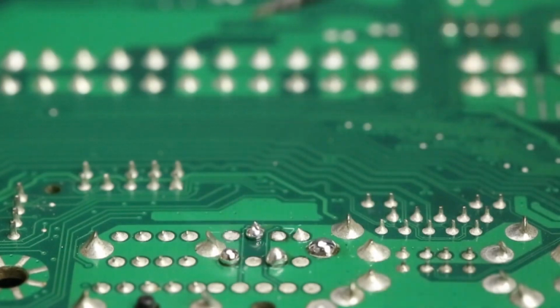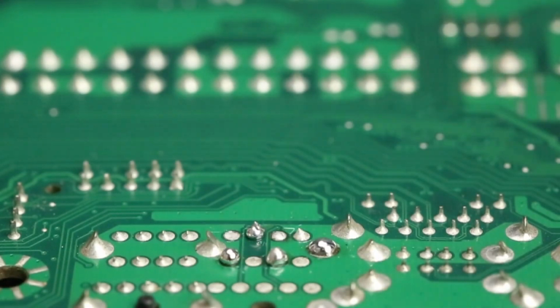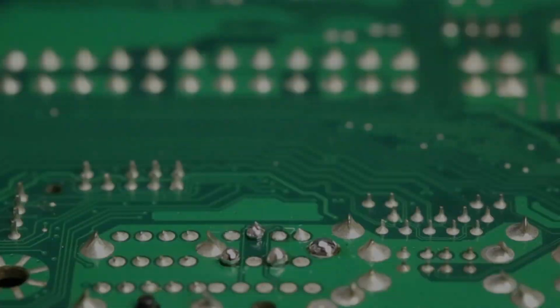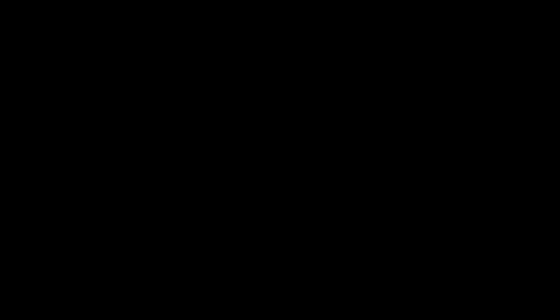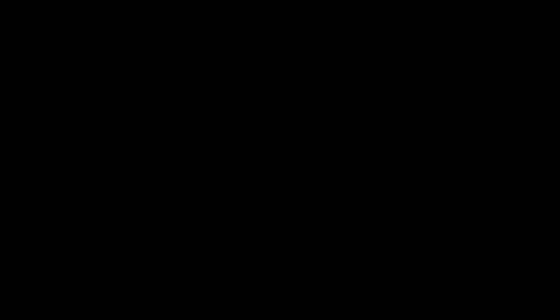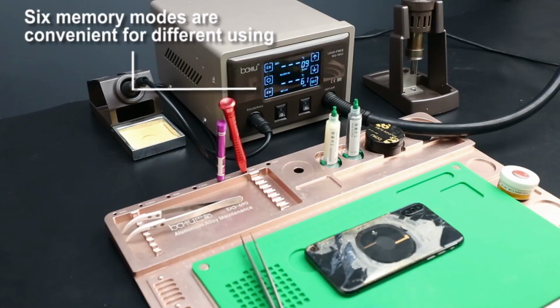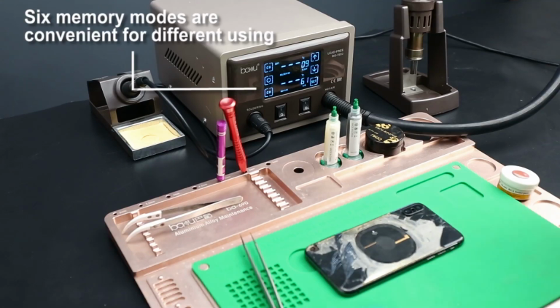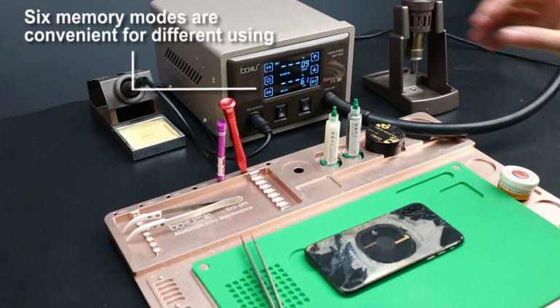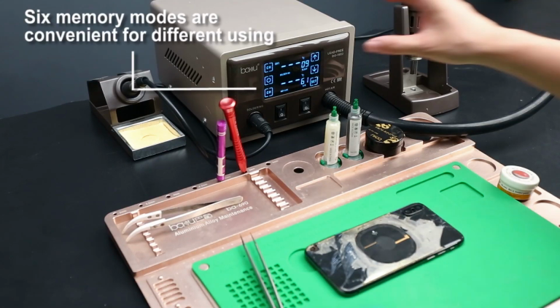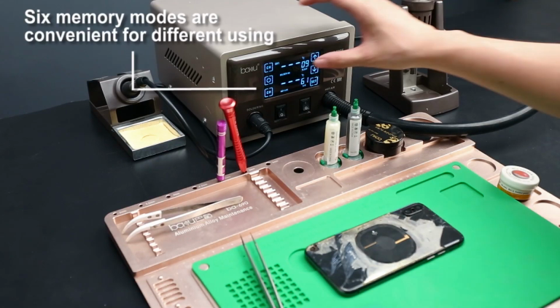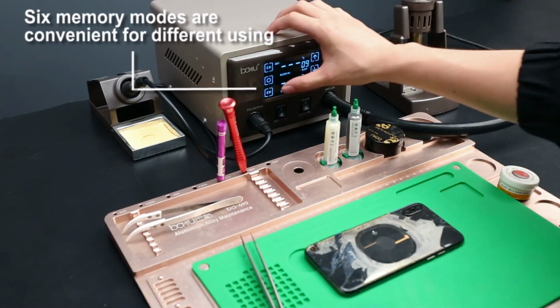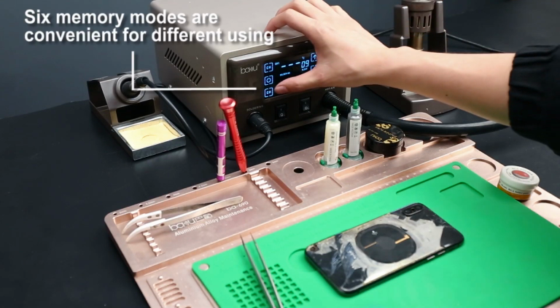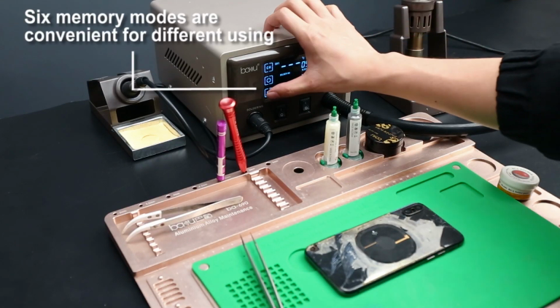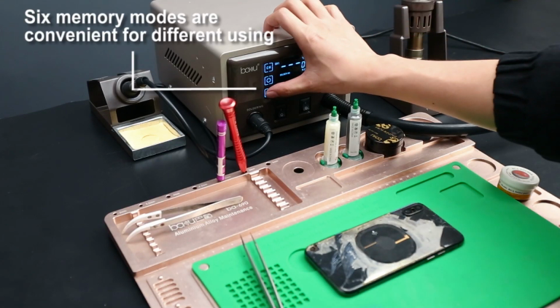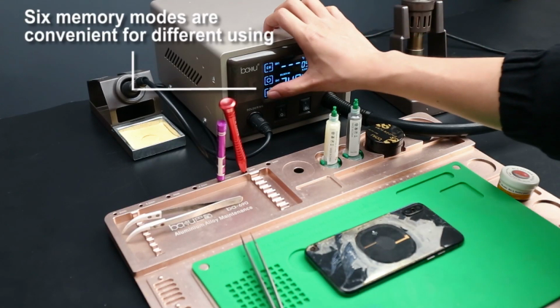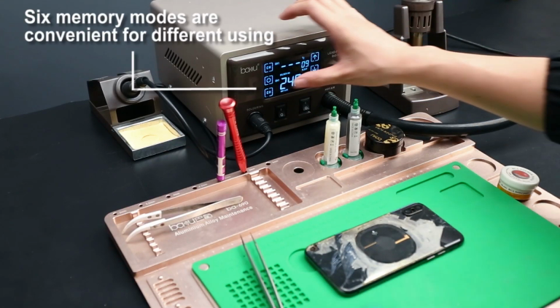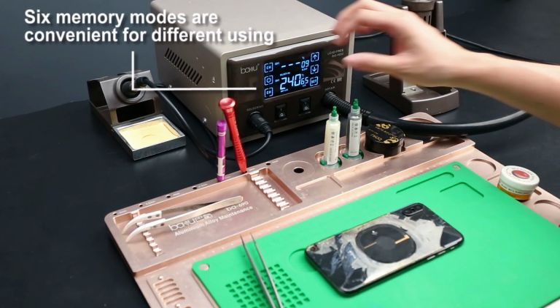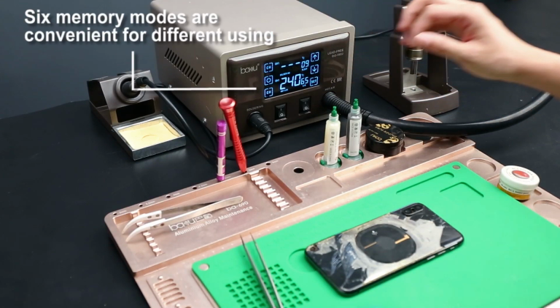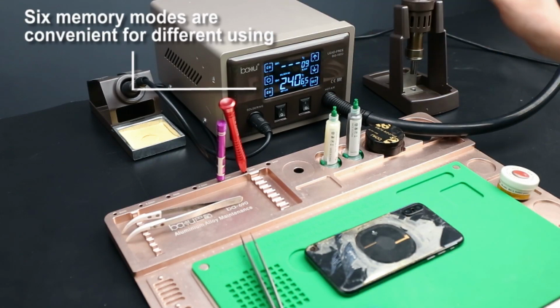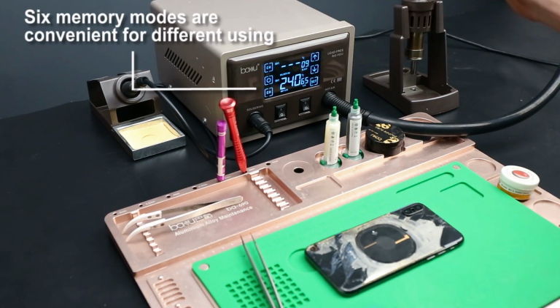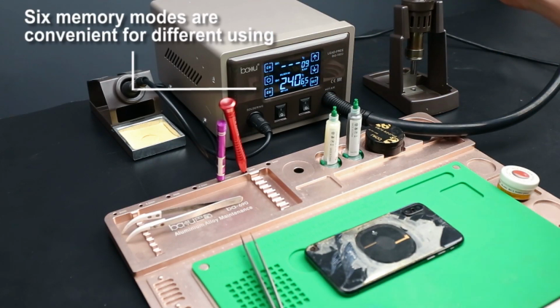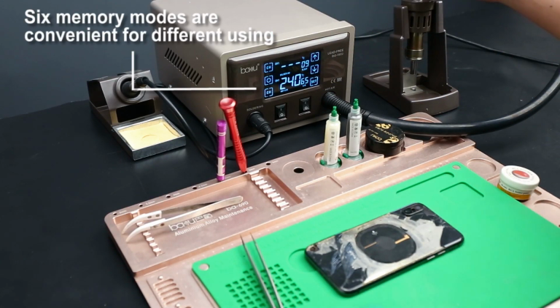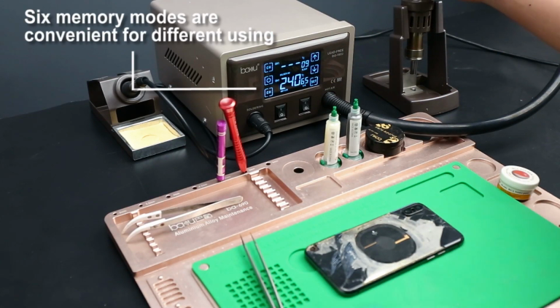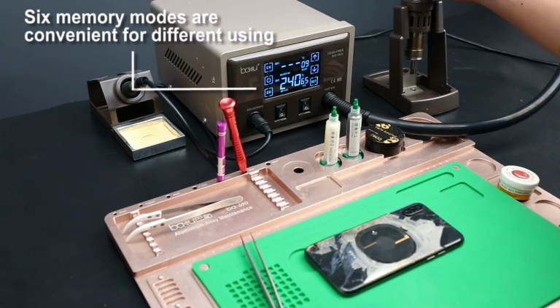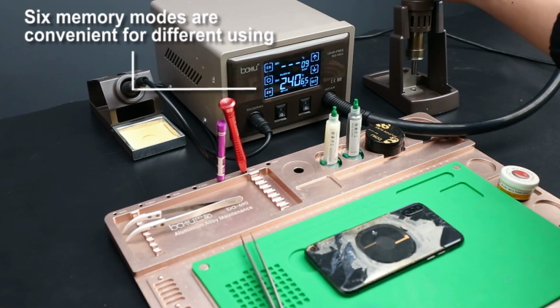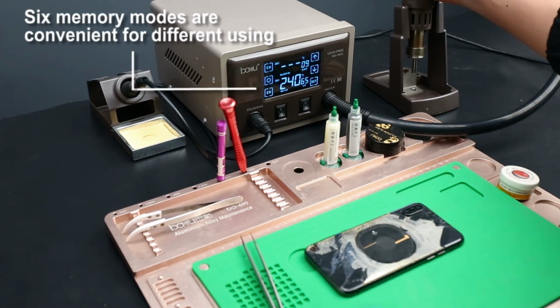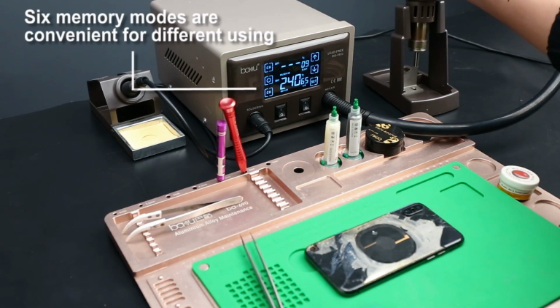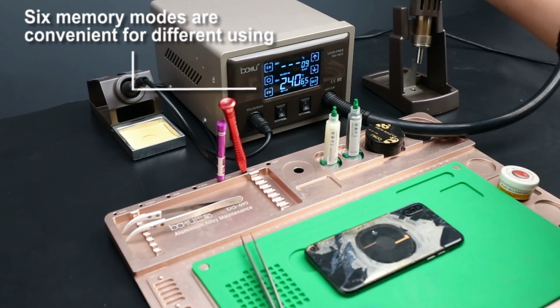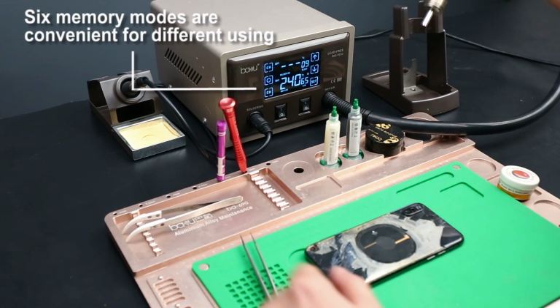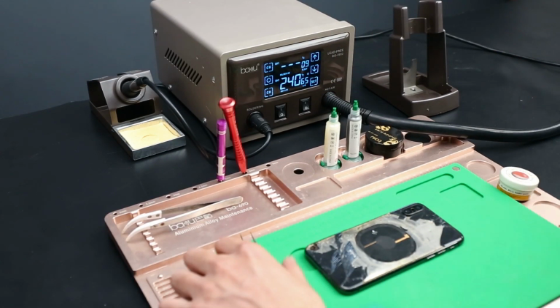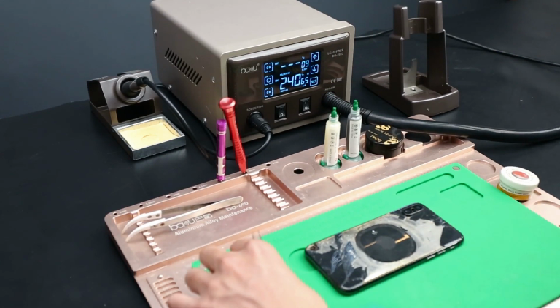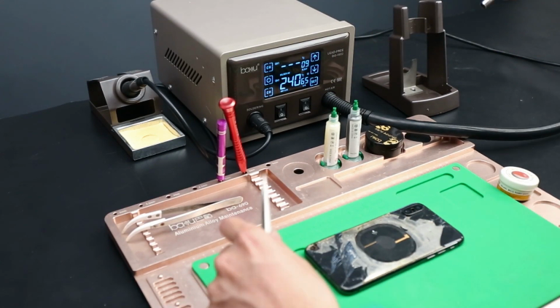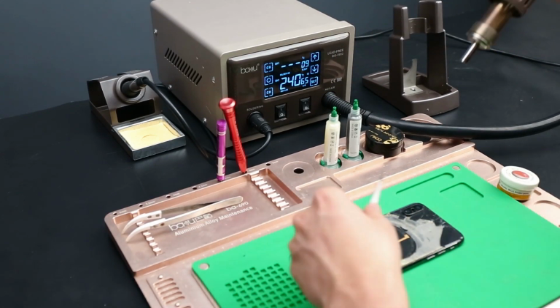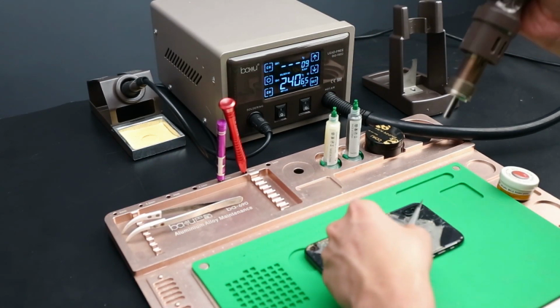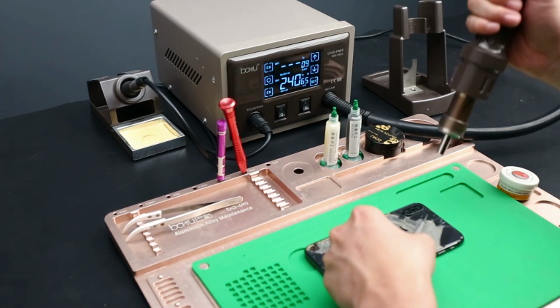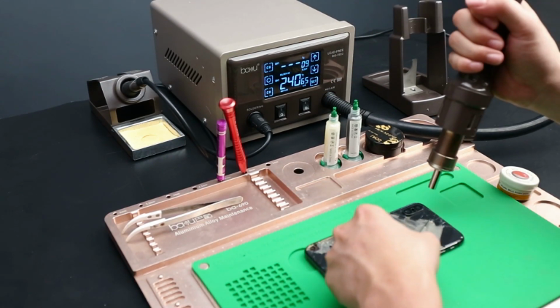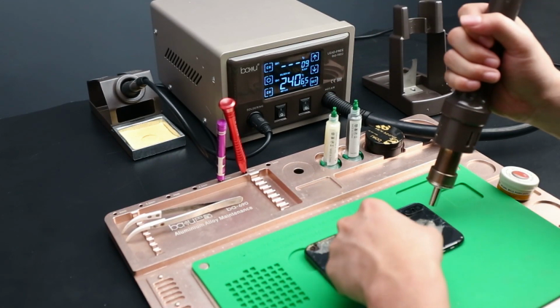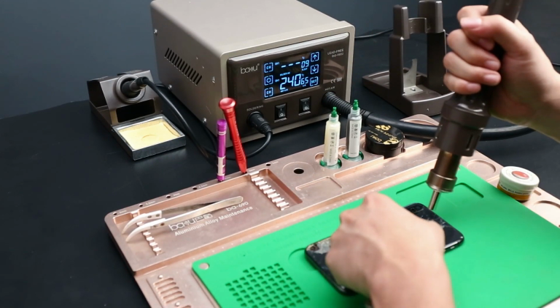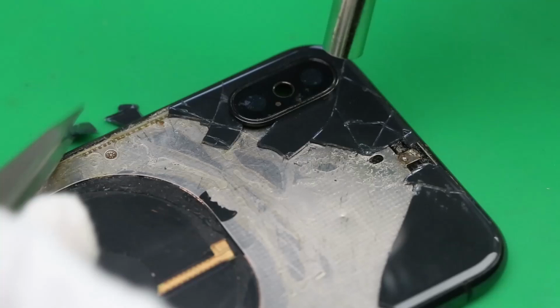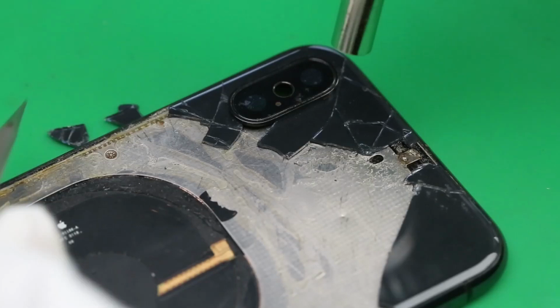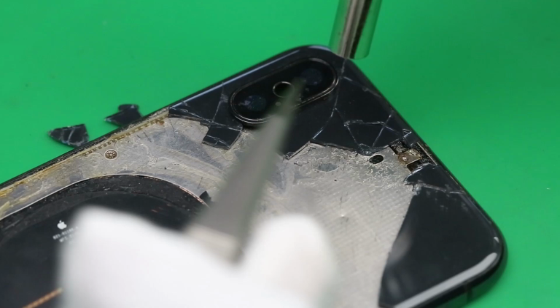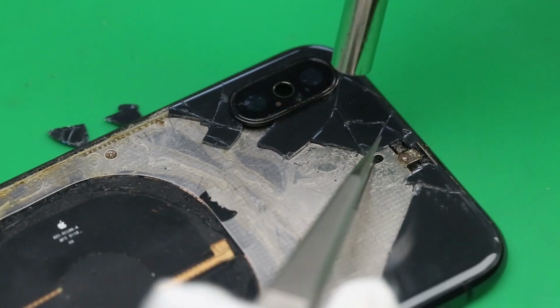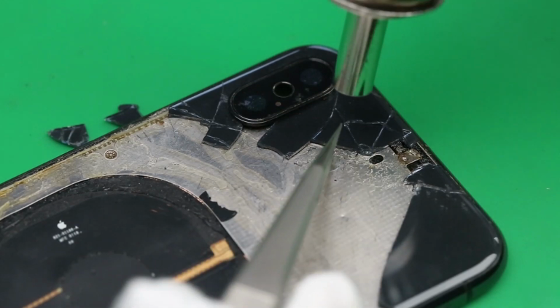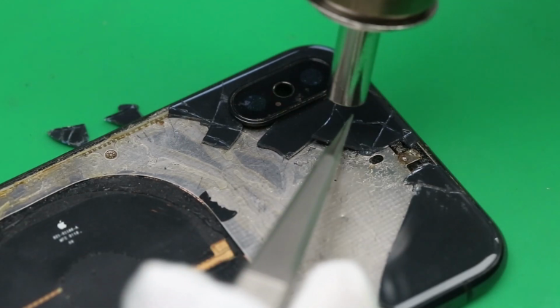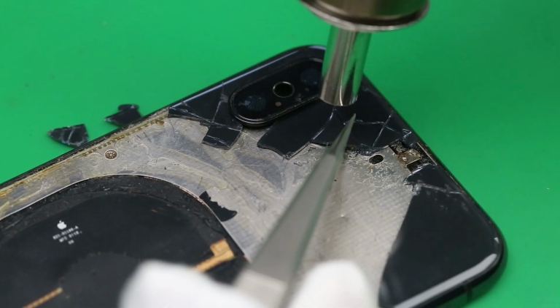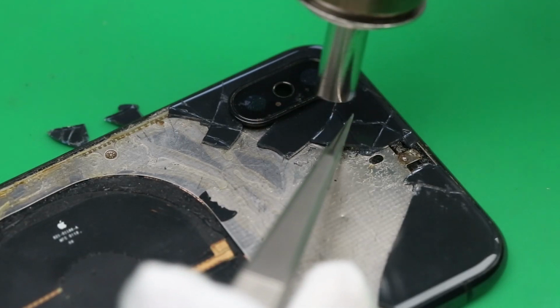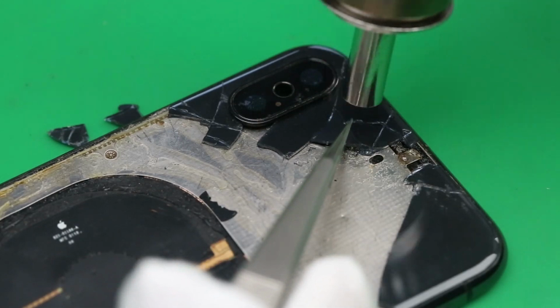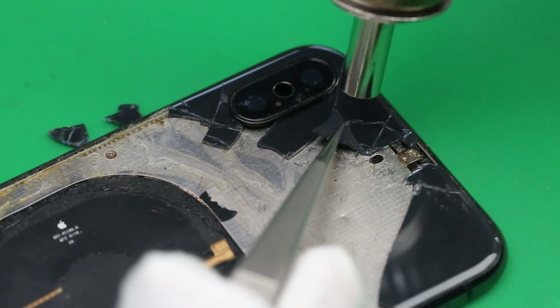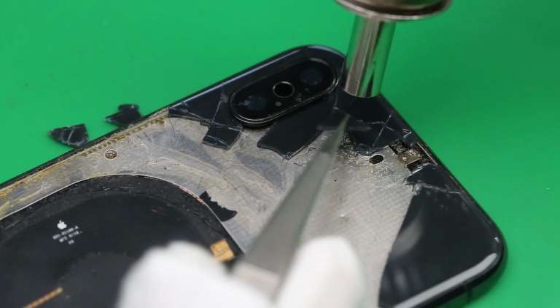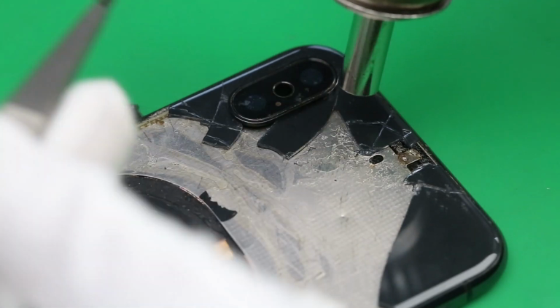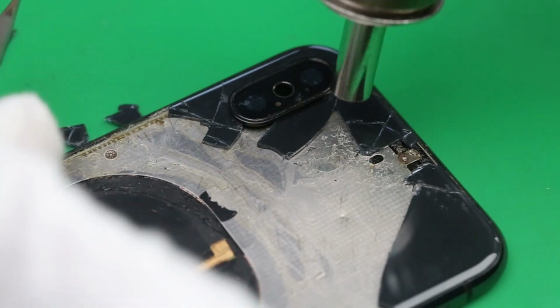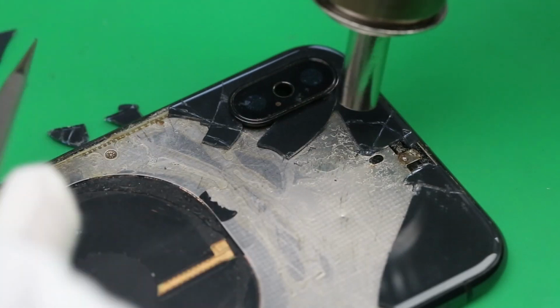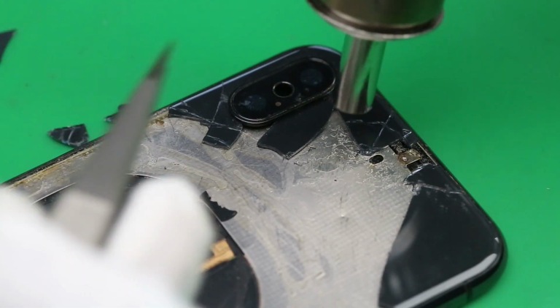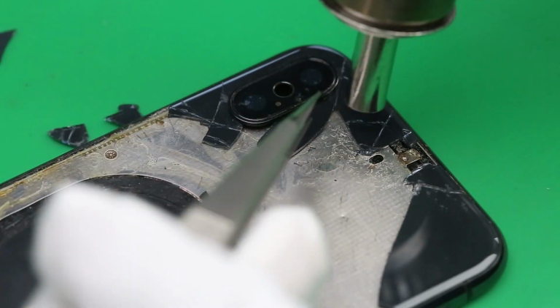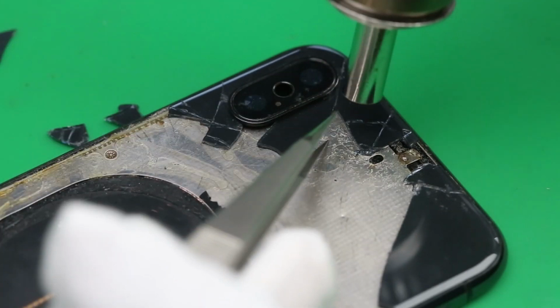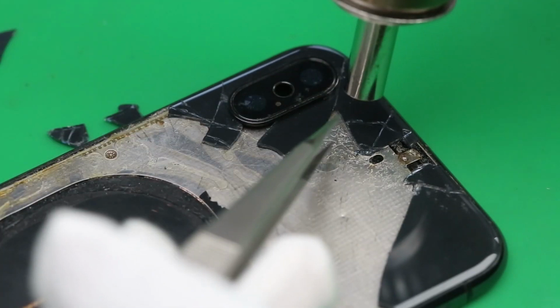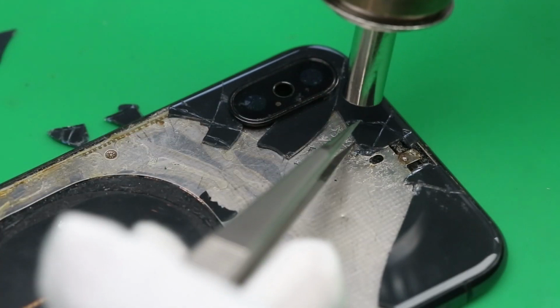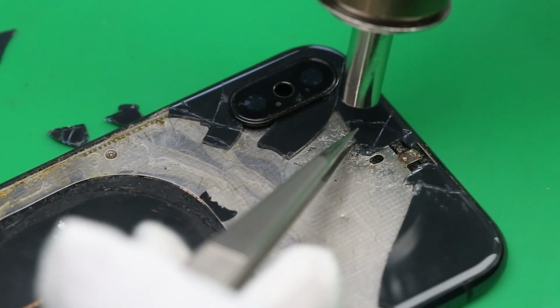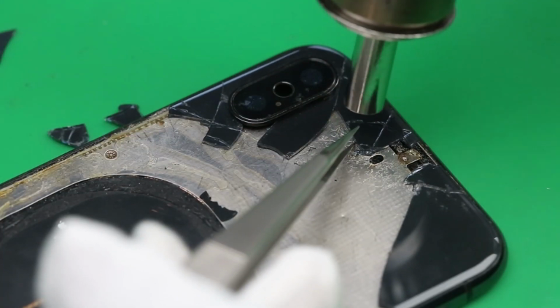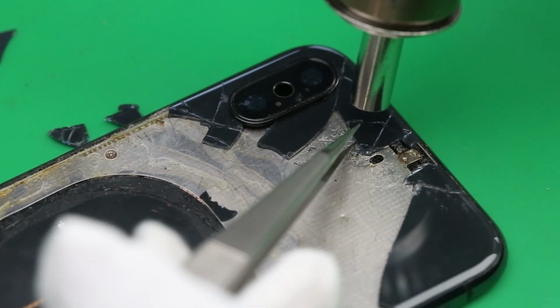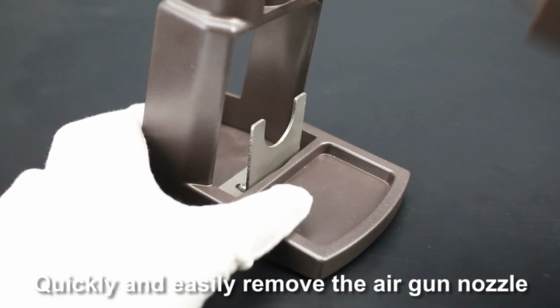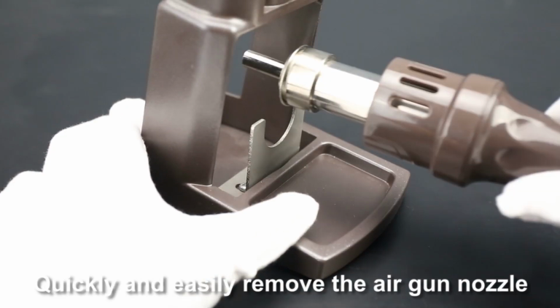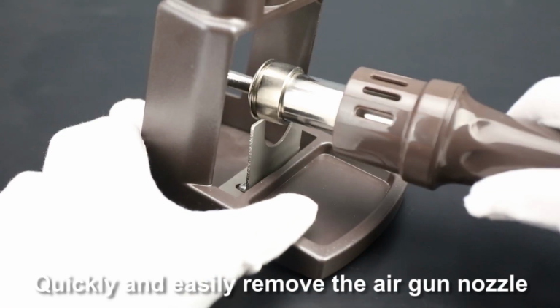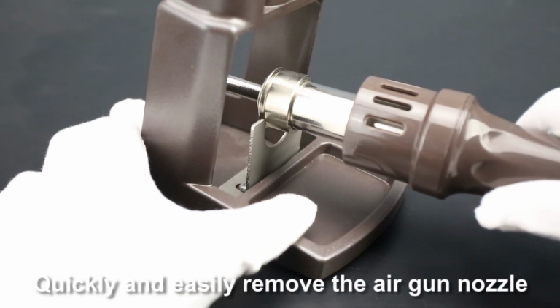Air pump hot air gun with super large air volume and stable air output, suitable for welding, preheating, and thawing.